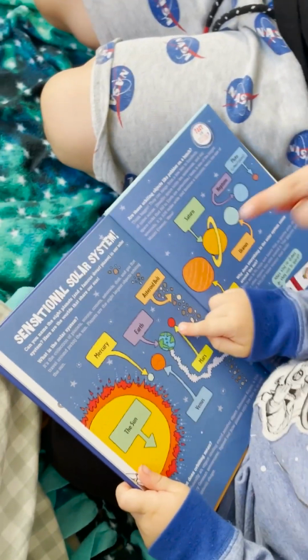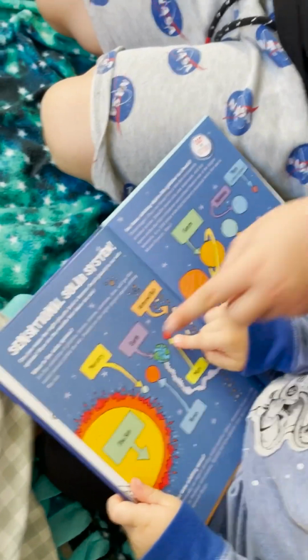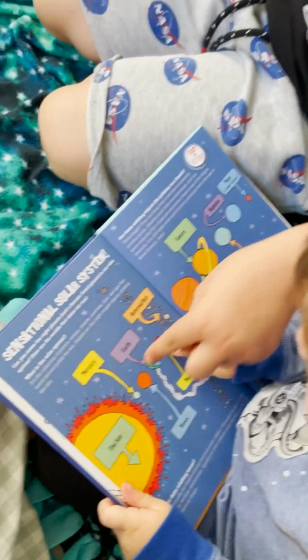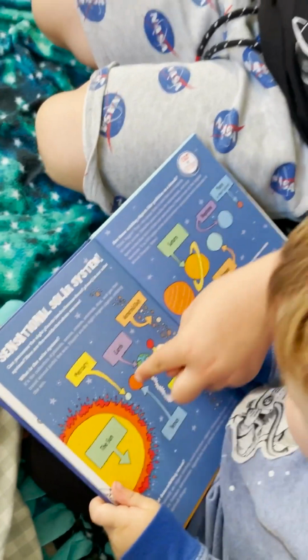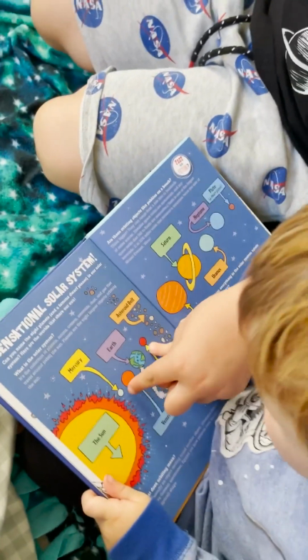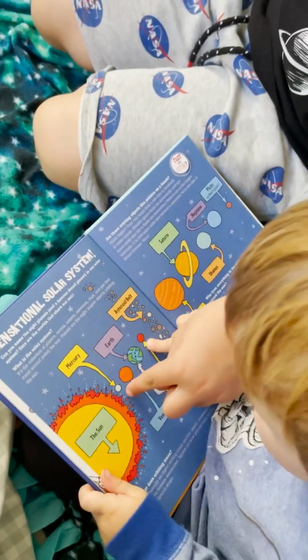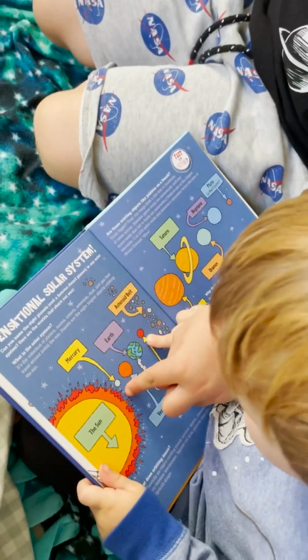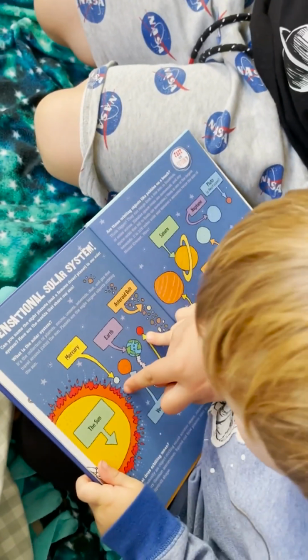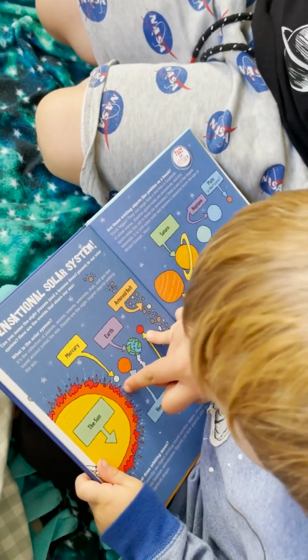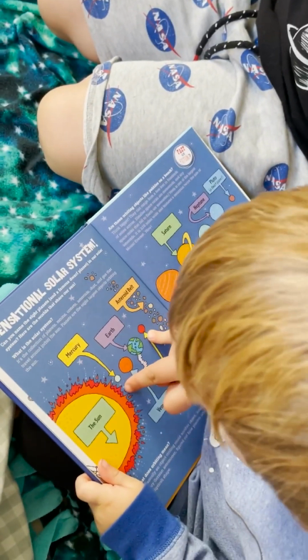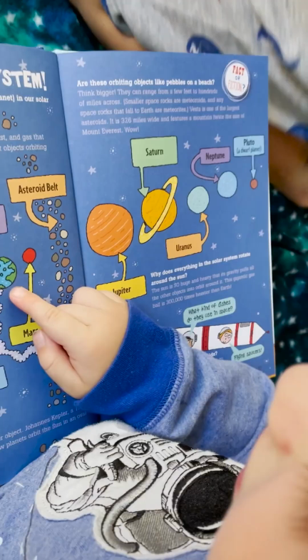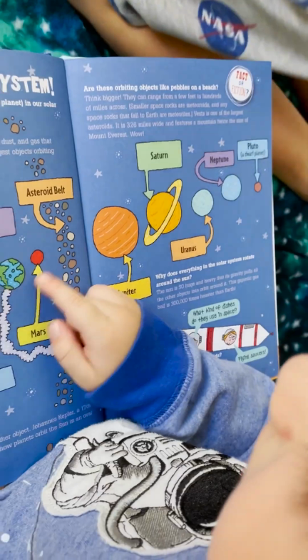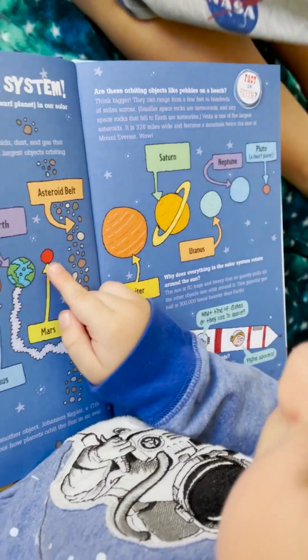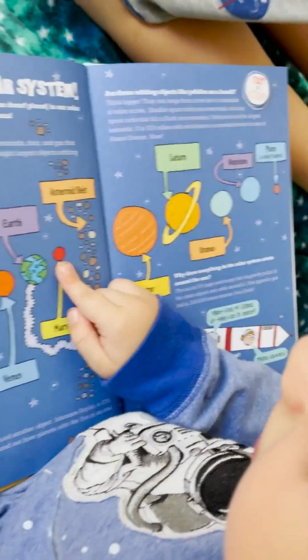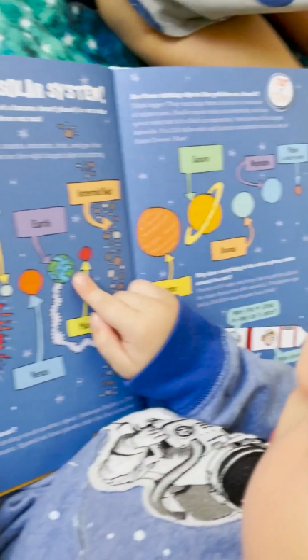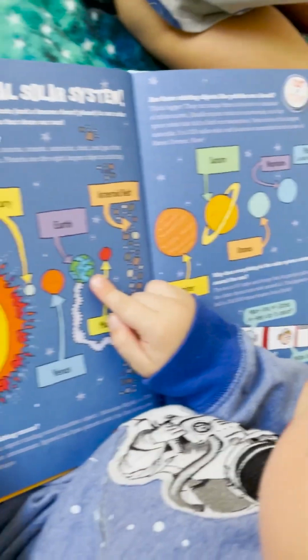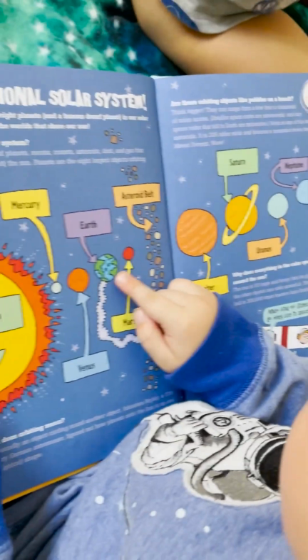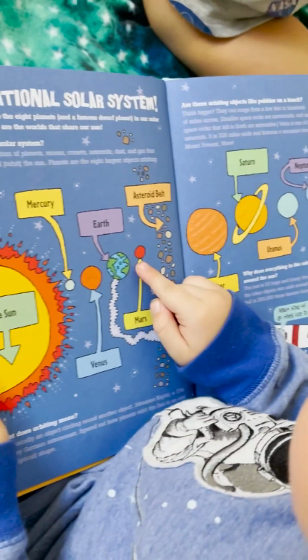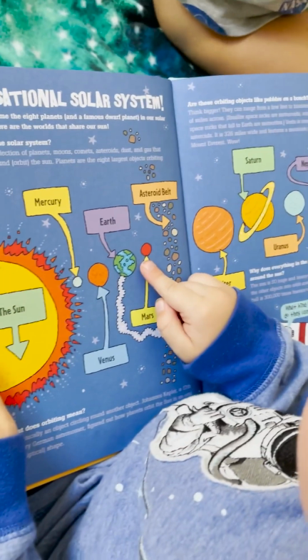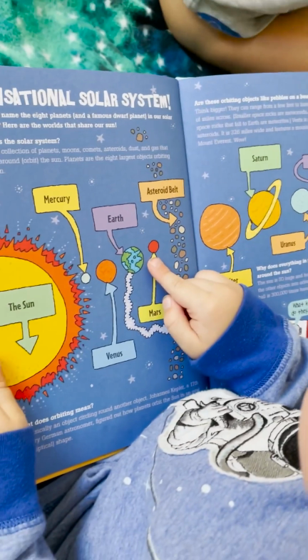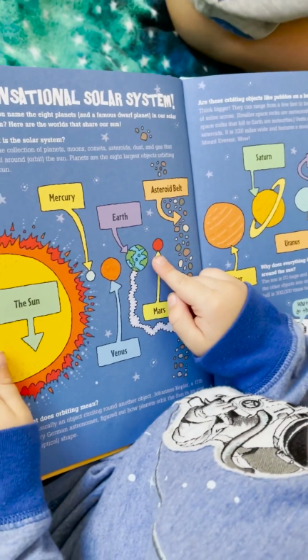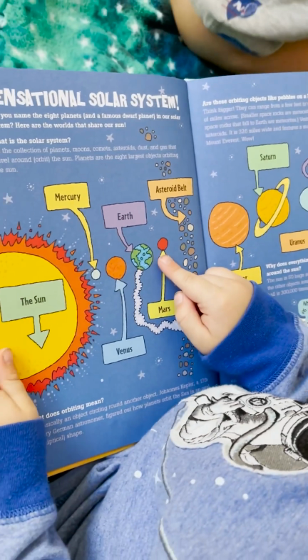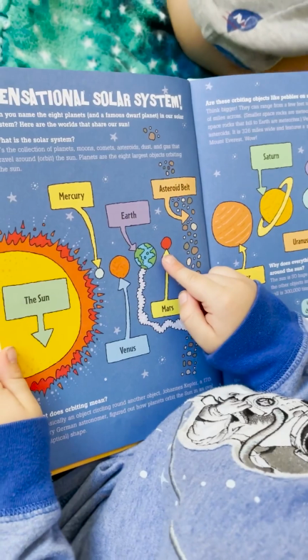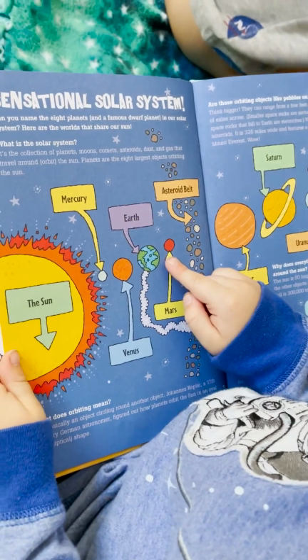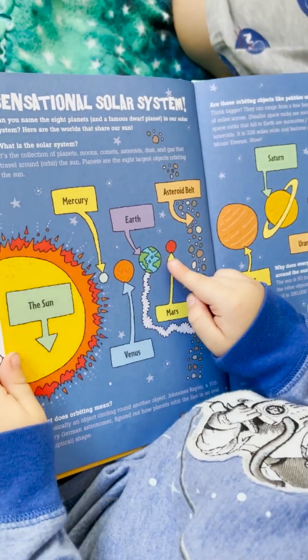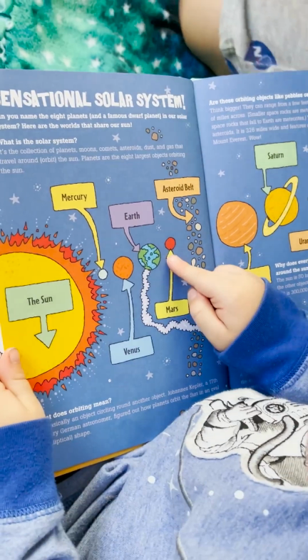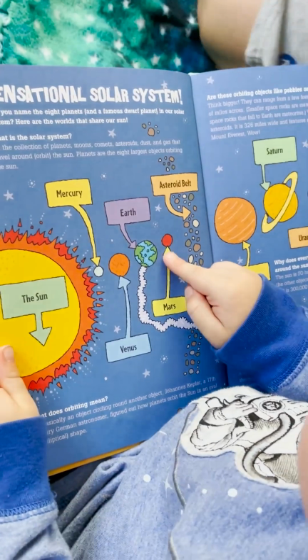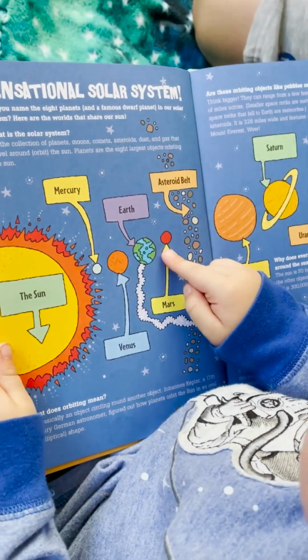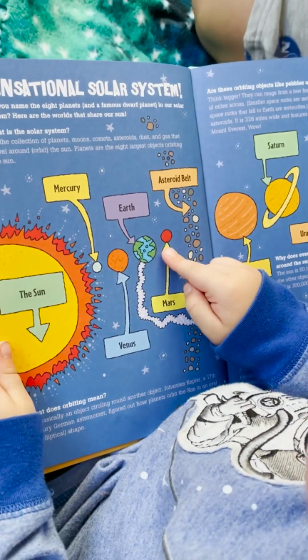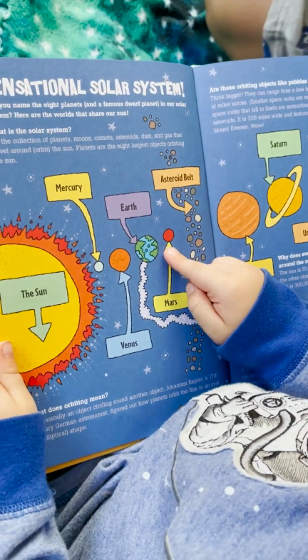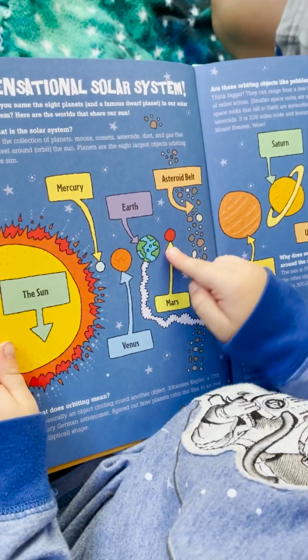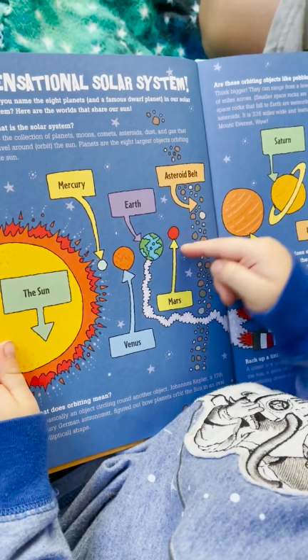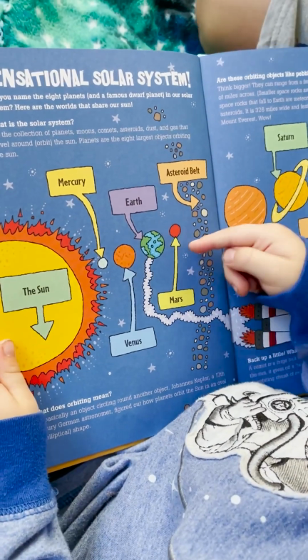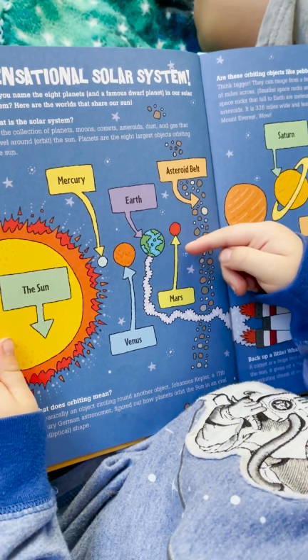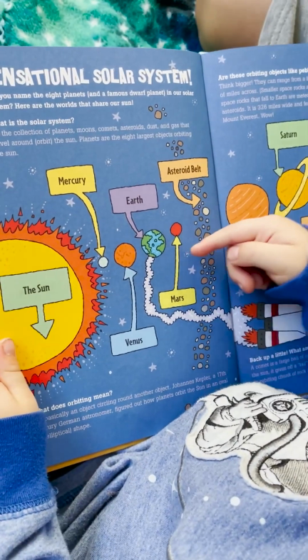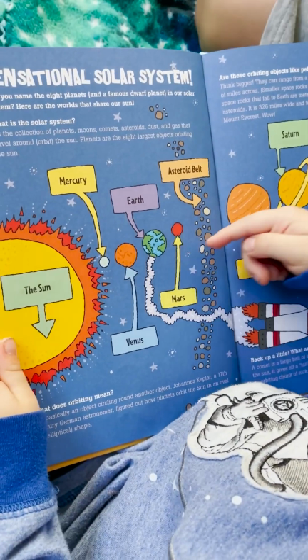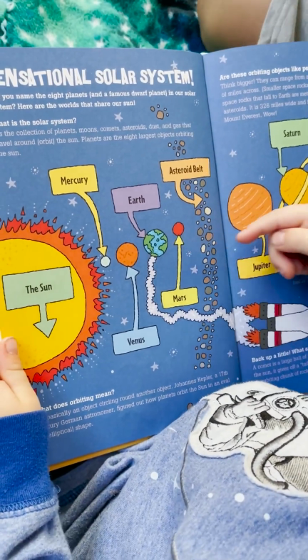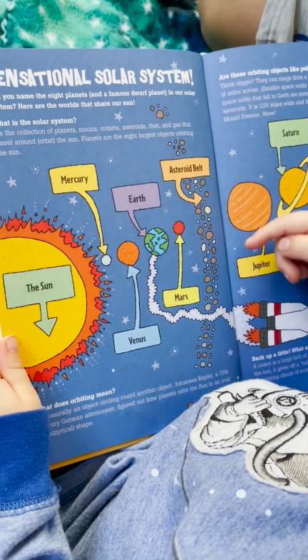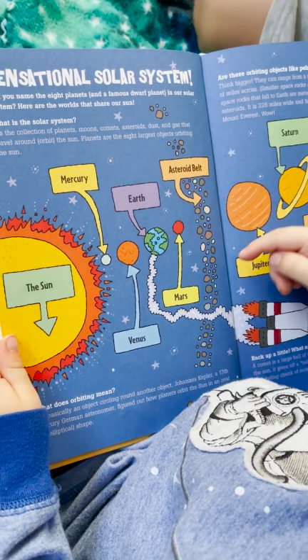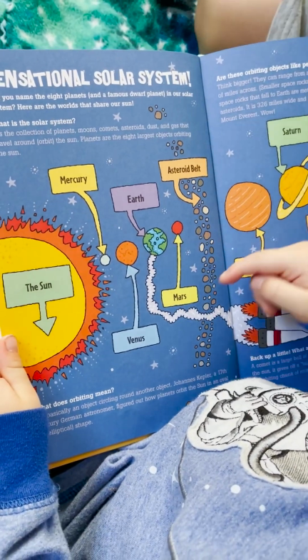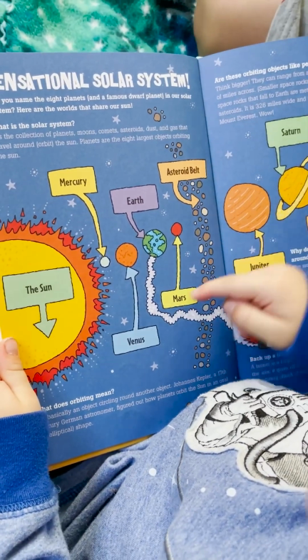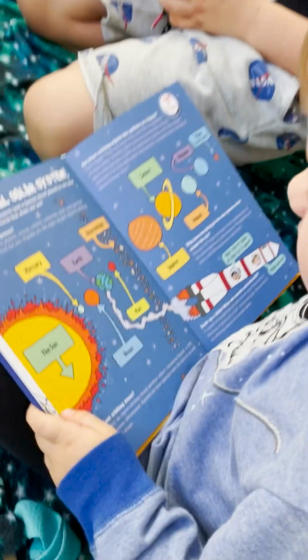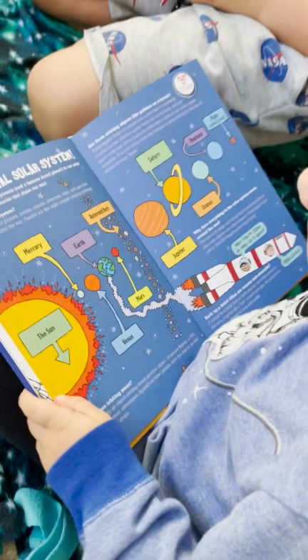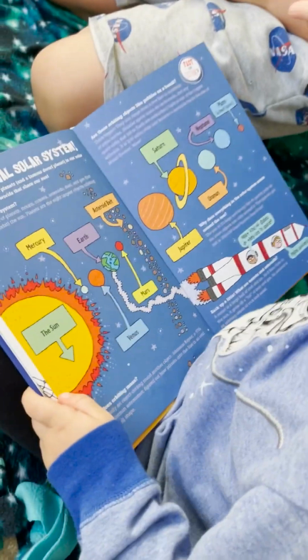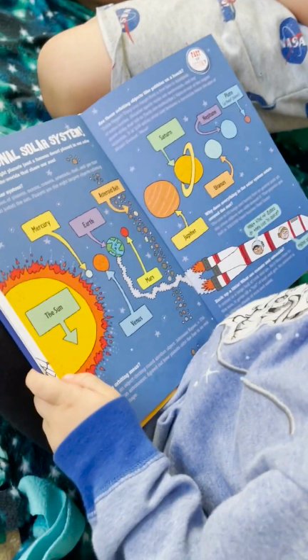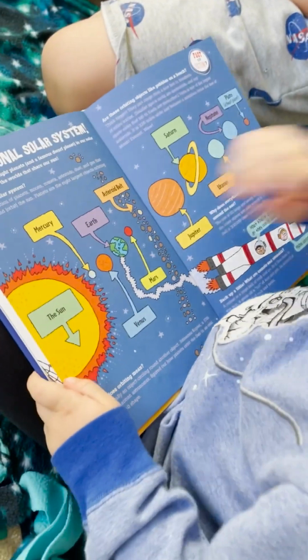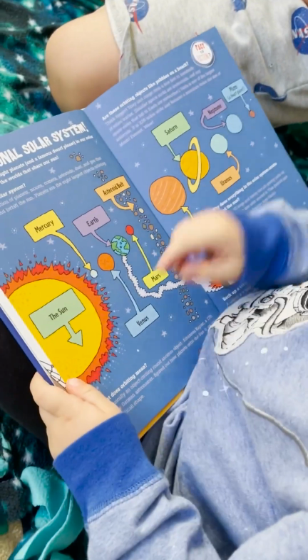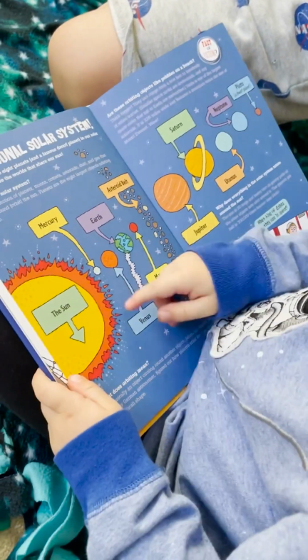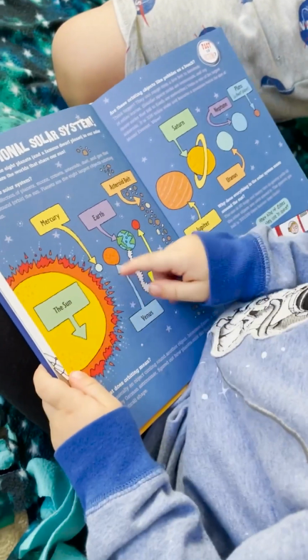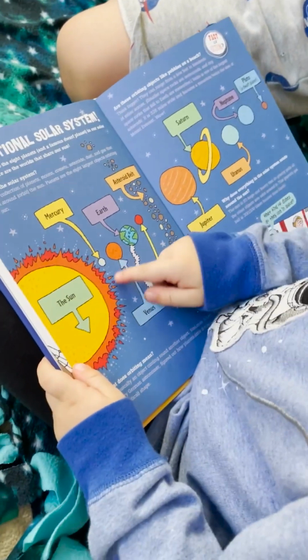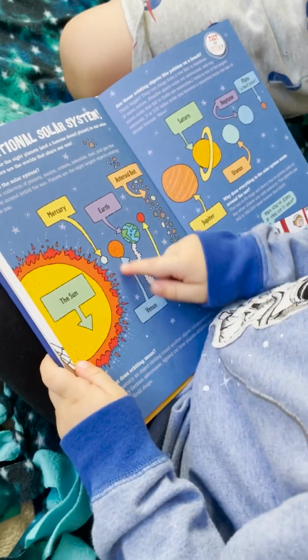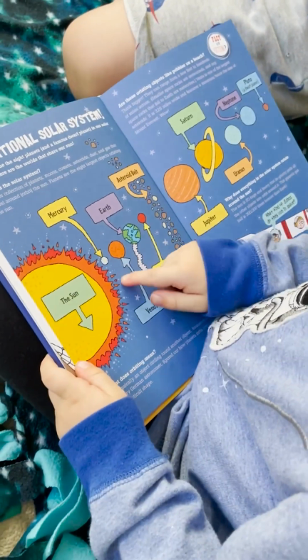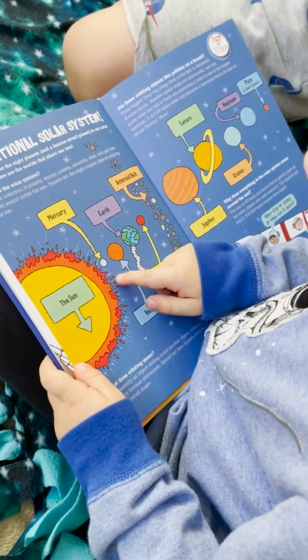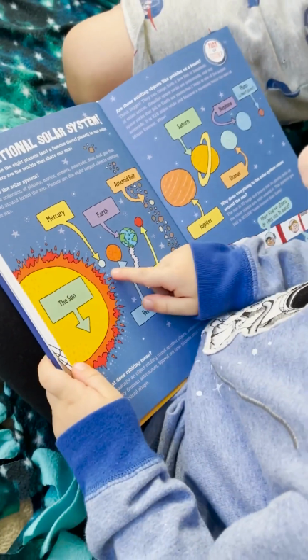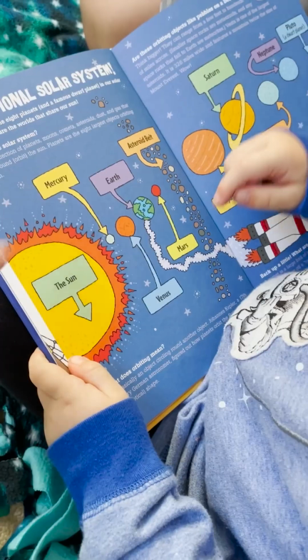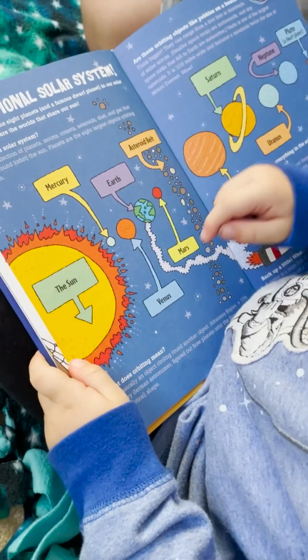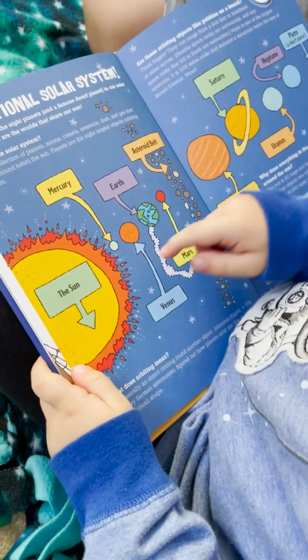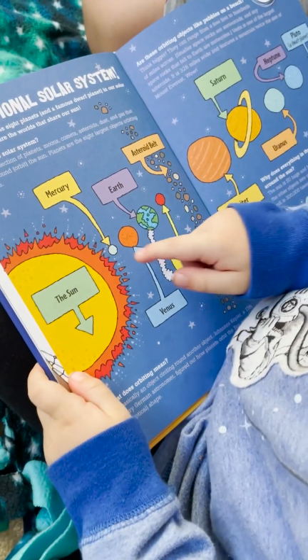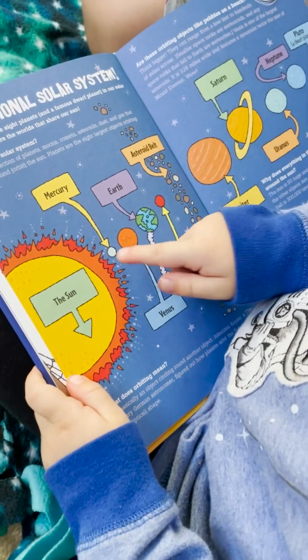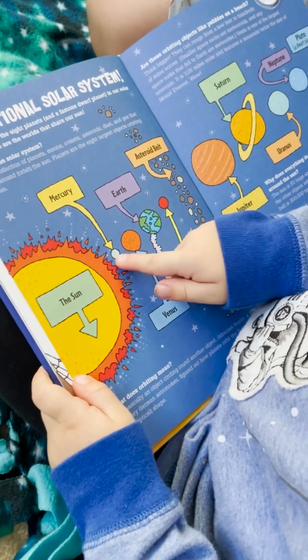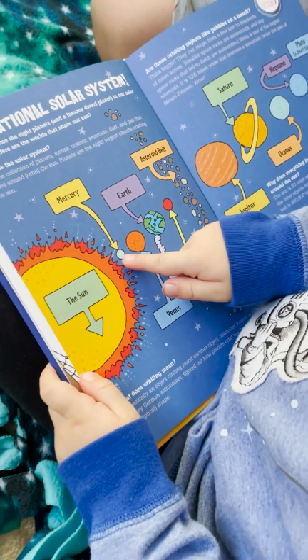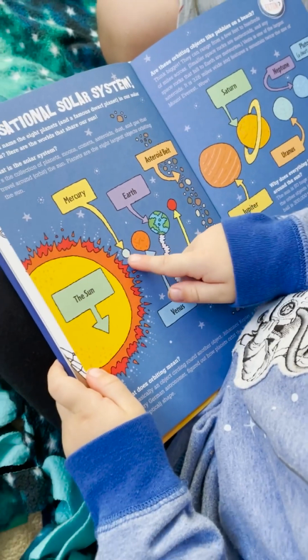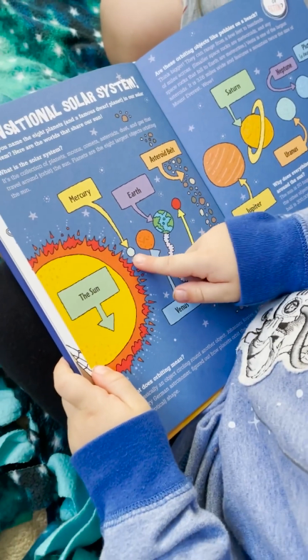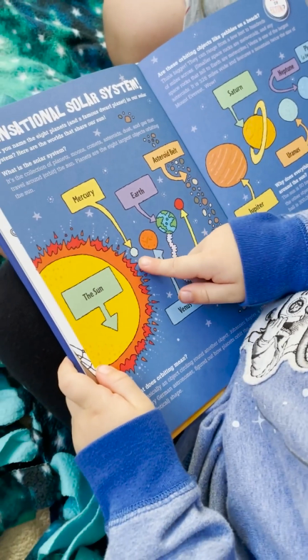What is that tiny red dot? It's called Mars. Let's name all the planets. Let's start with Mercury.